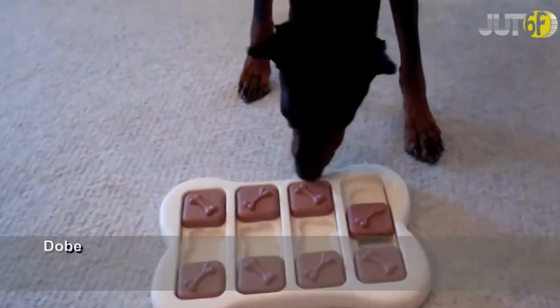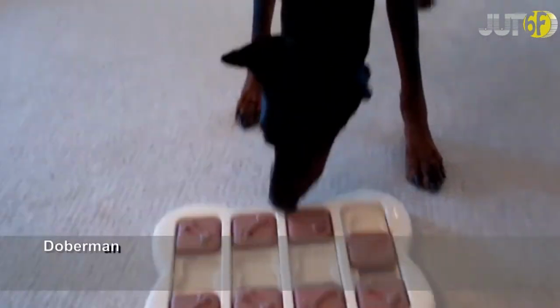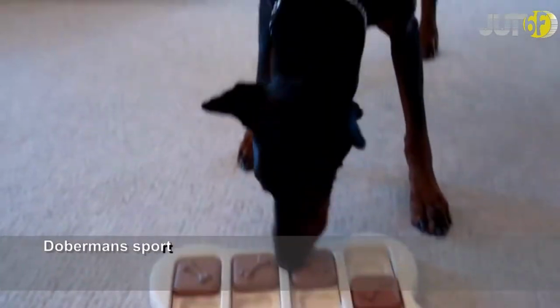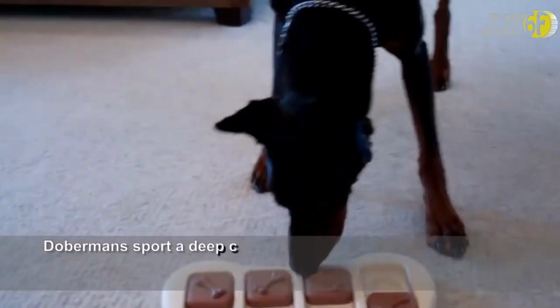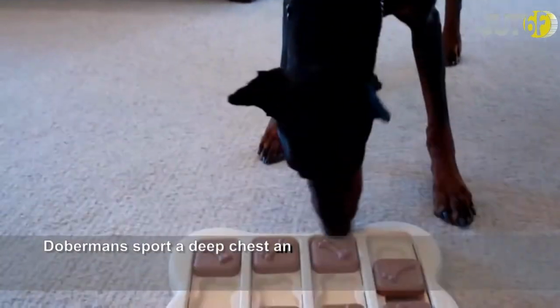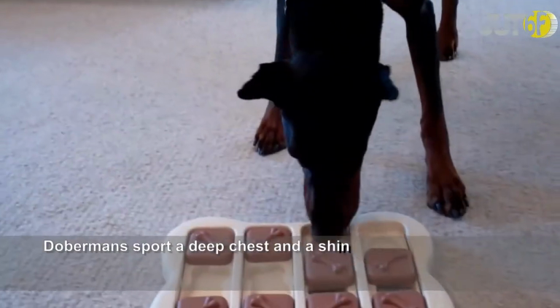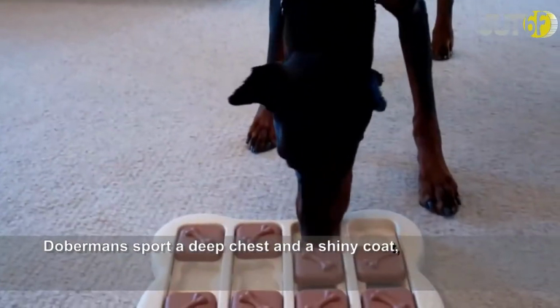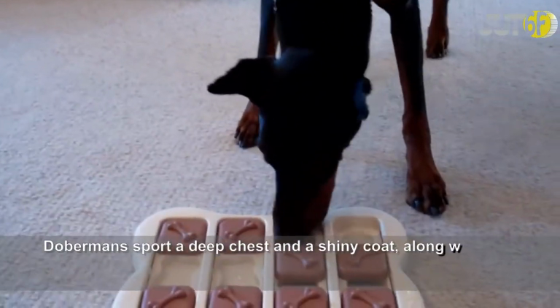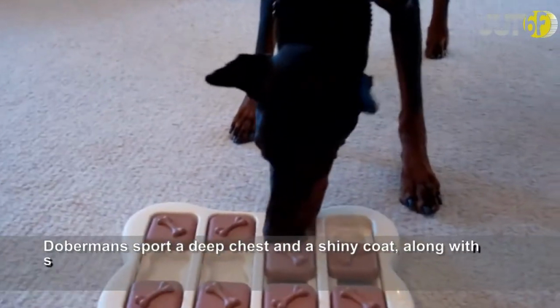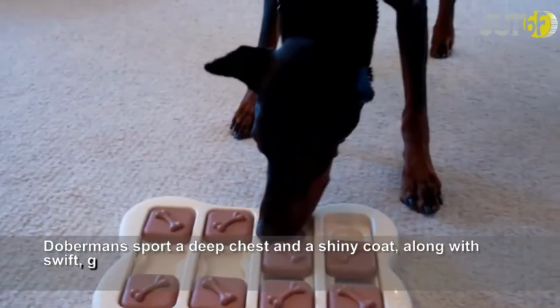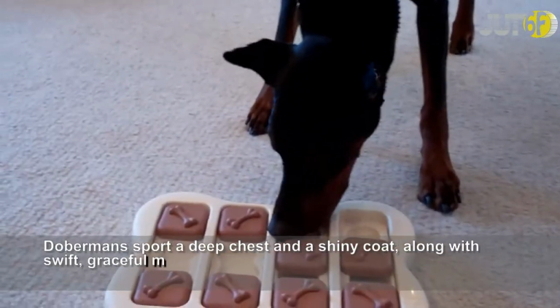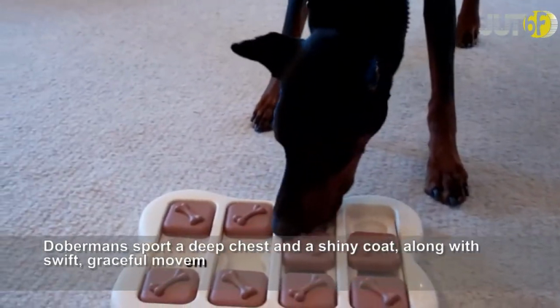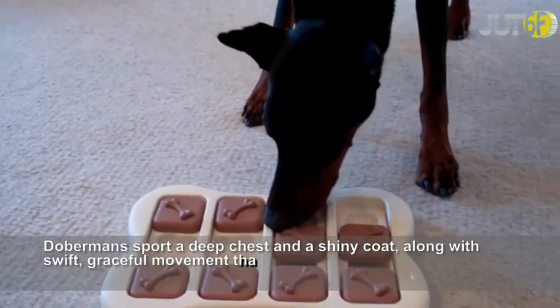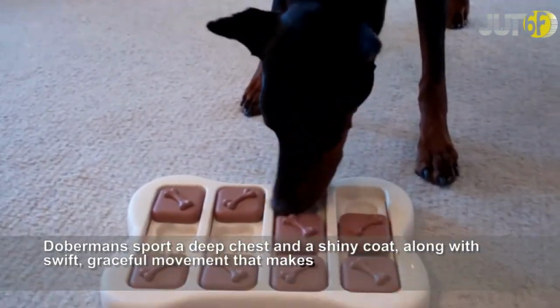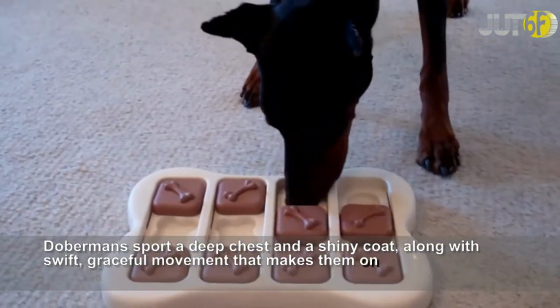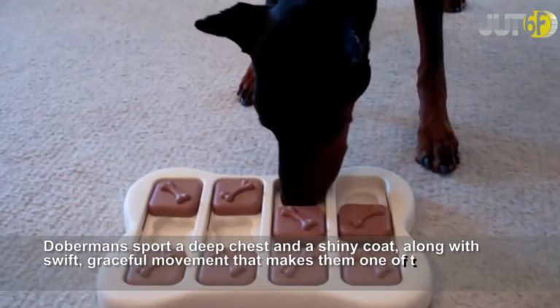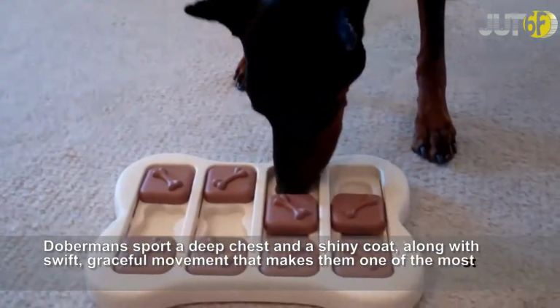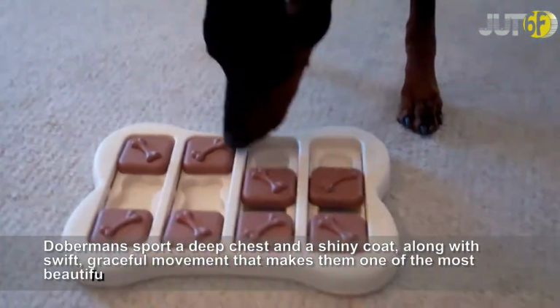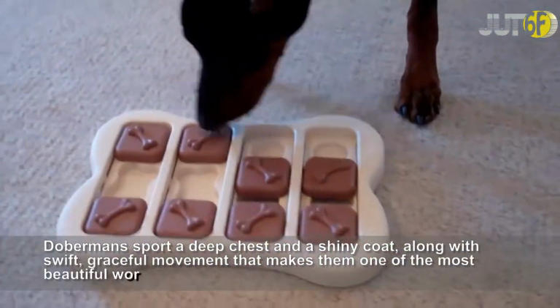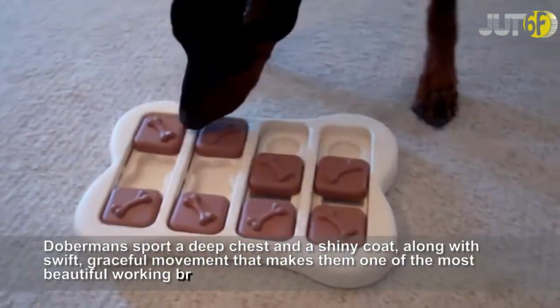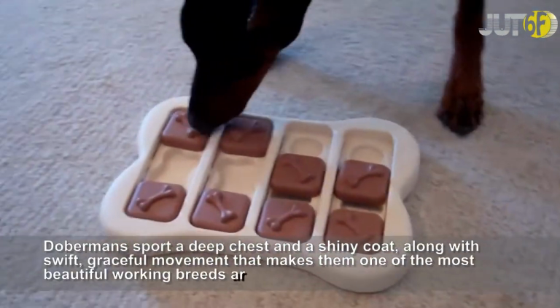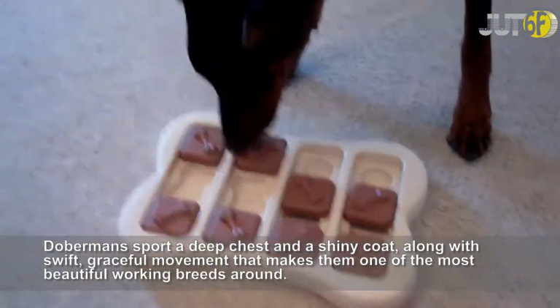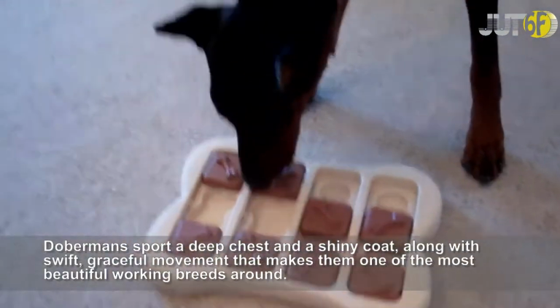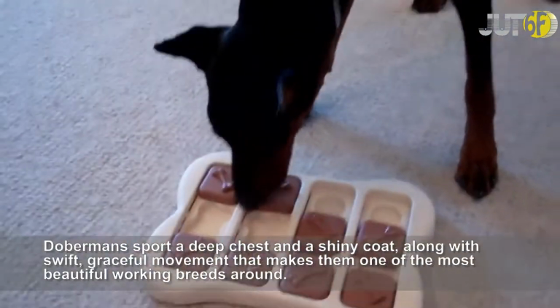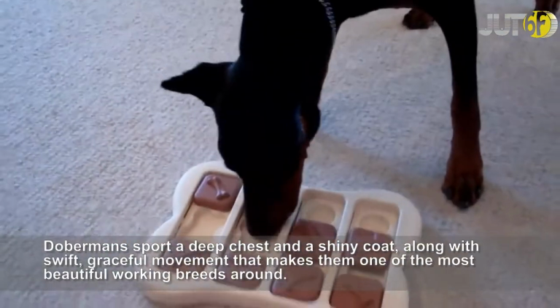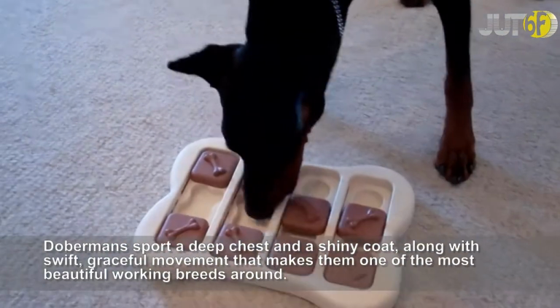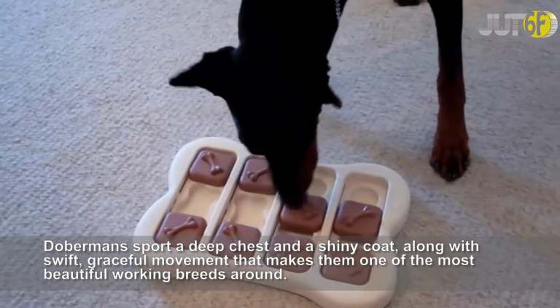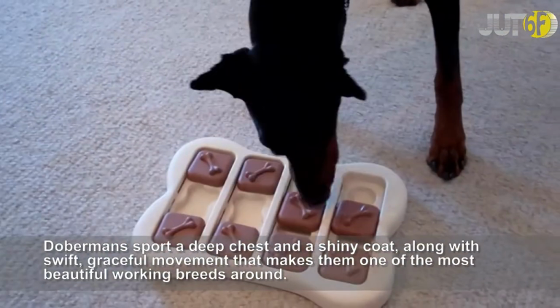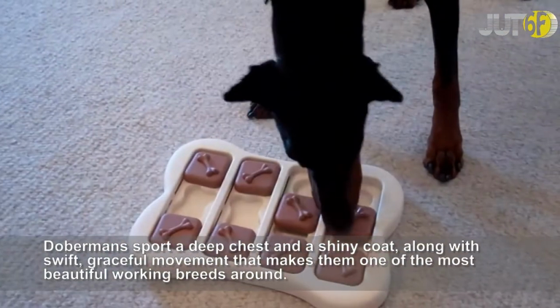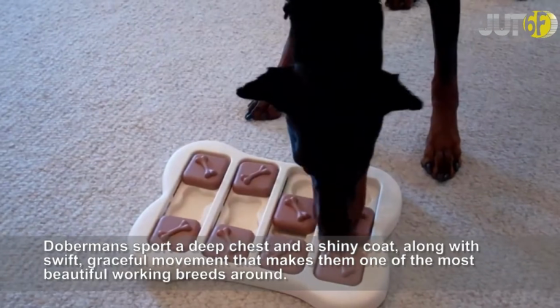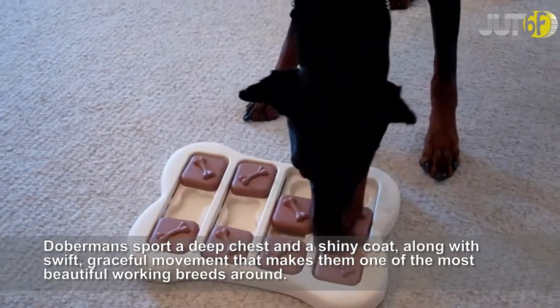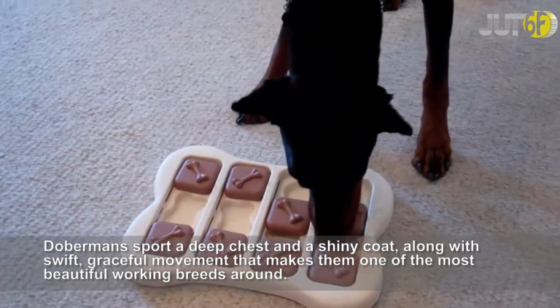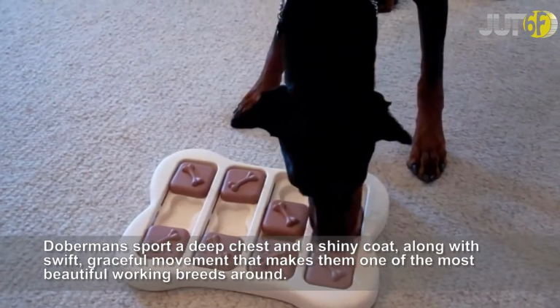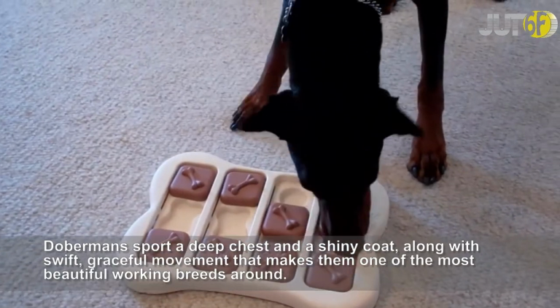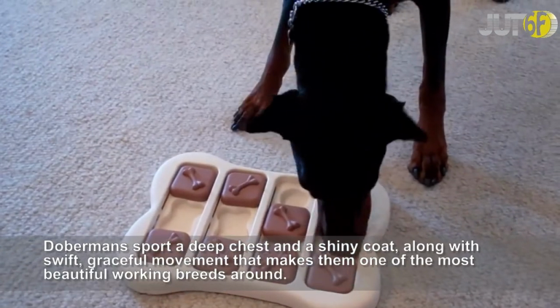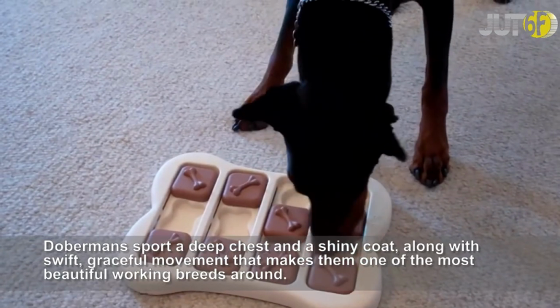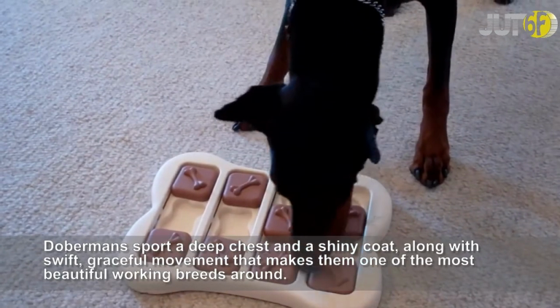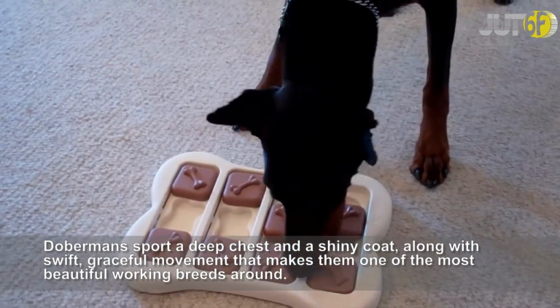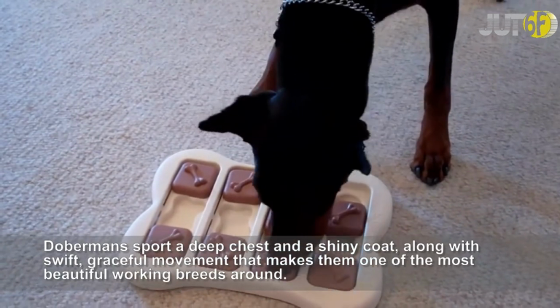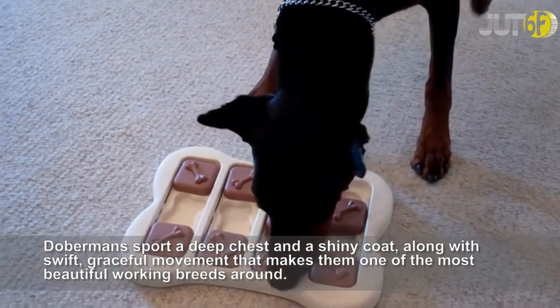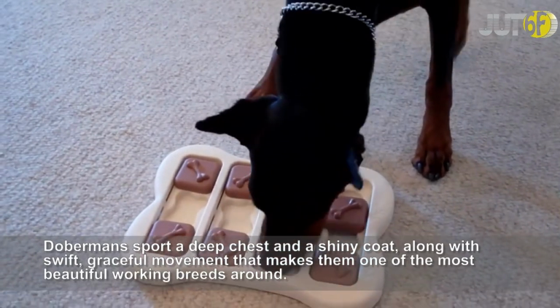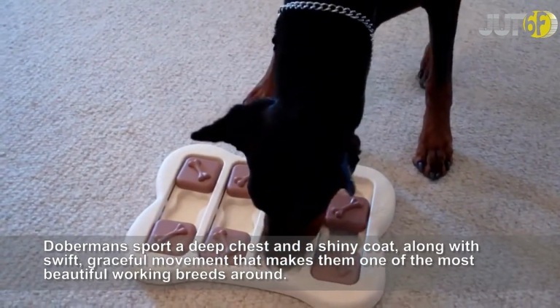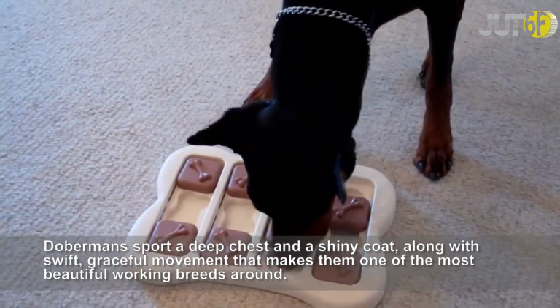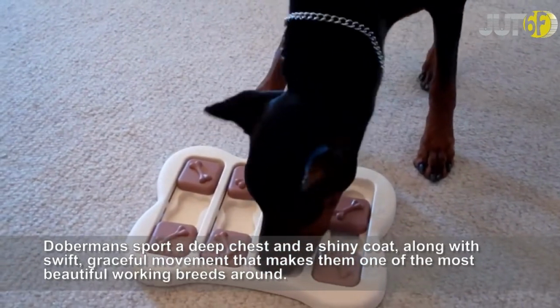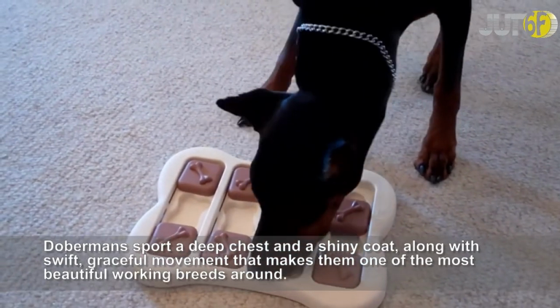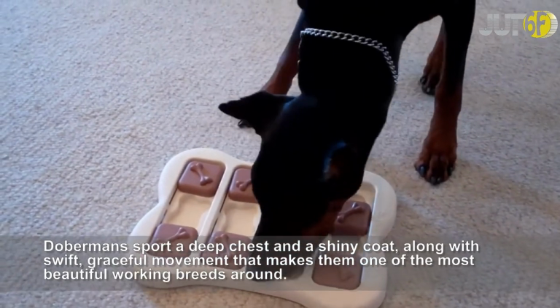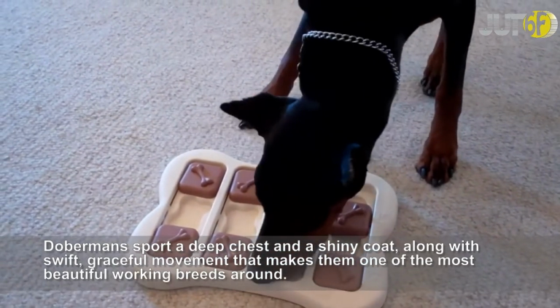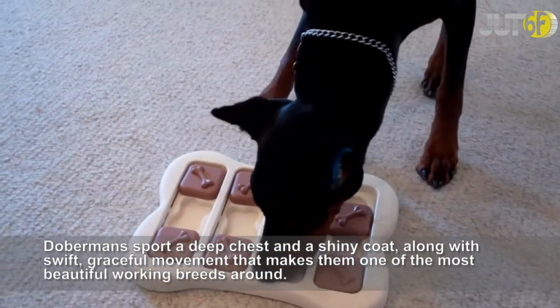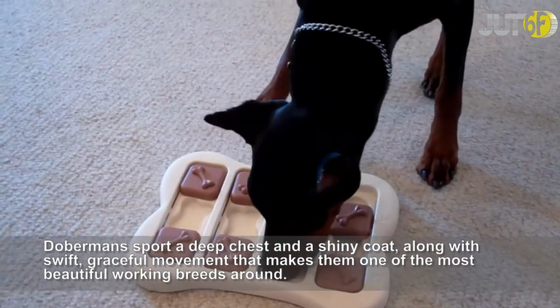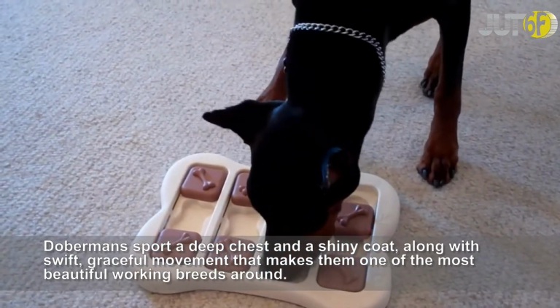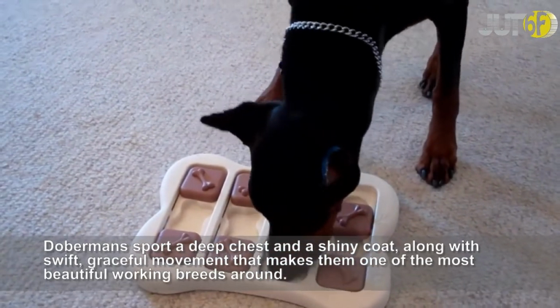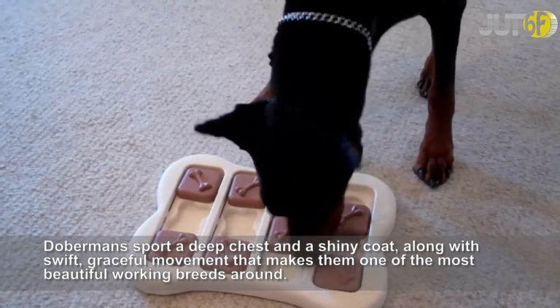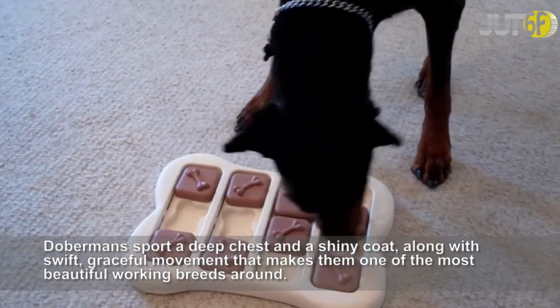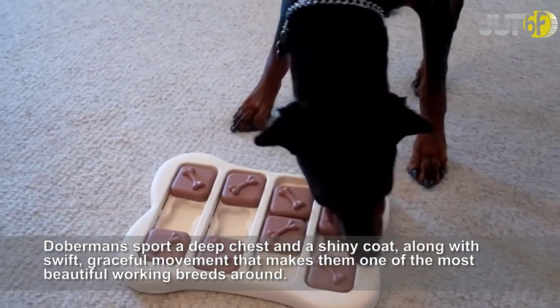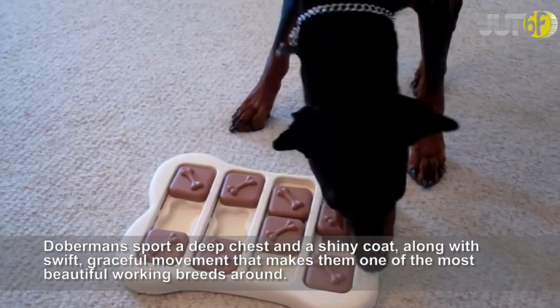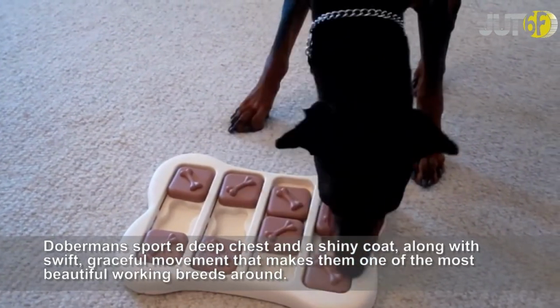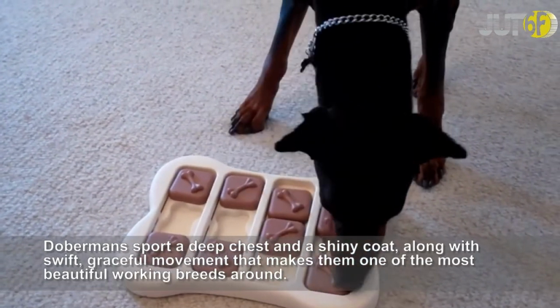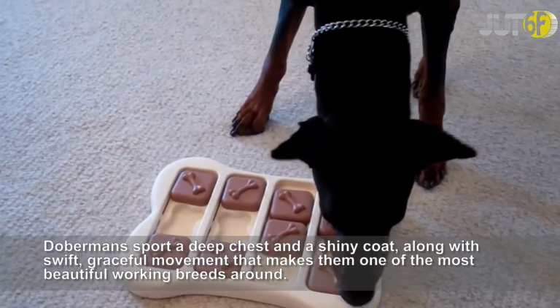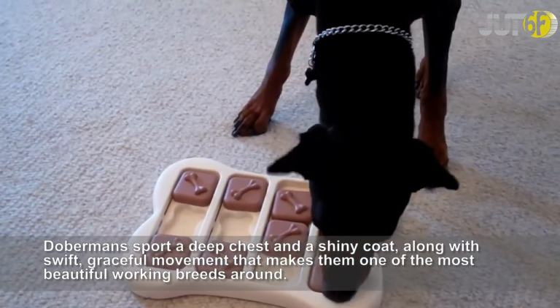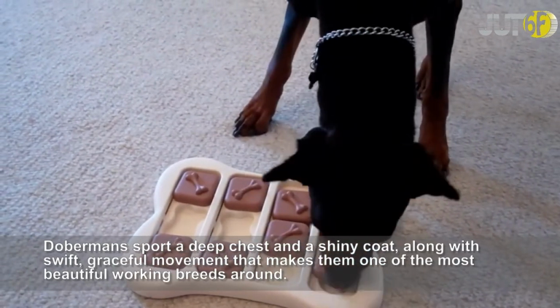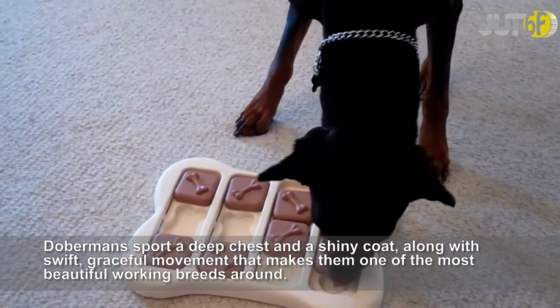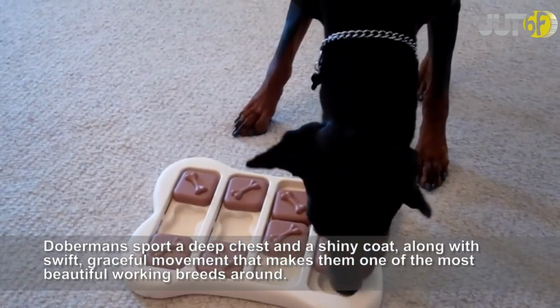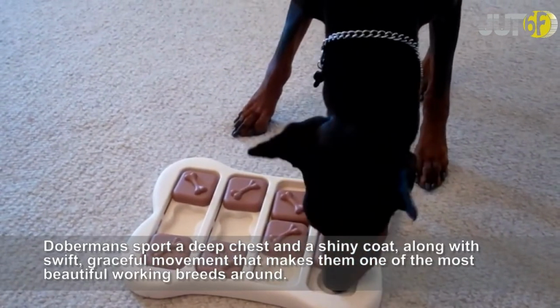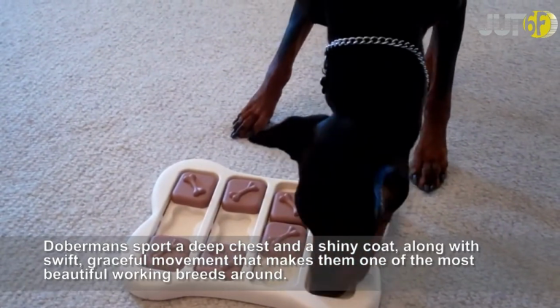Dobermanns sport a deep chest and a shiny coat, along with swift, graceful movement that makes them one of the most beautiful working breeds around.